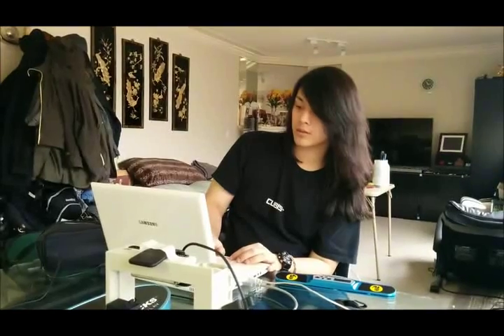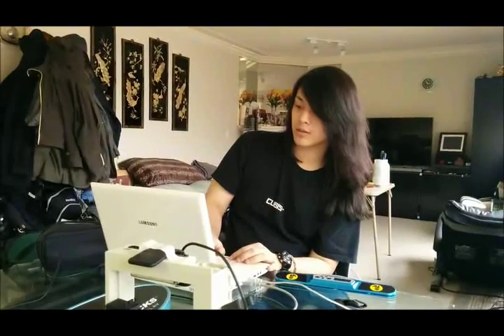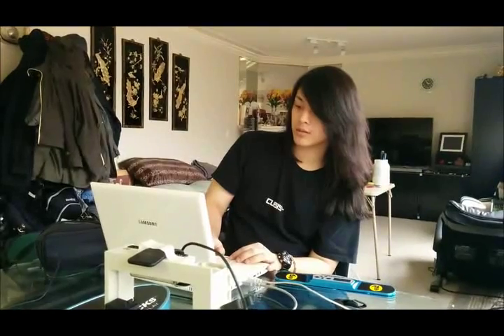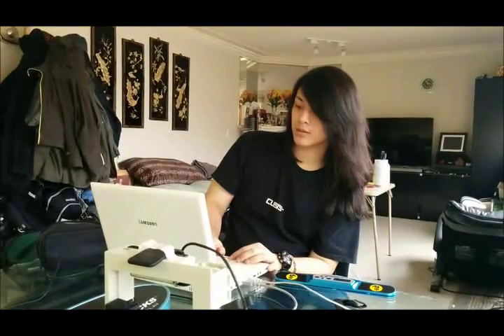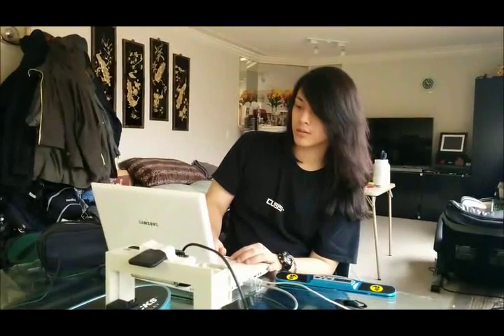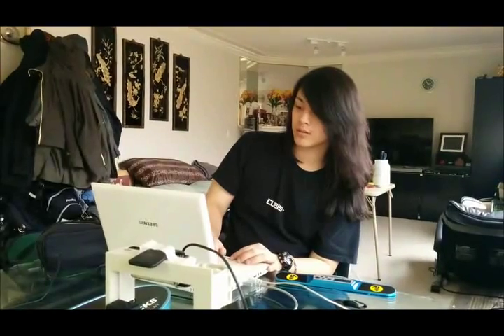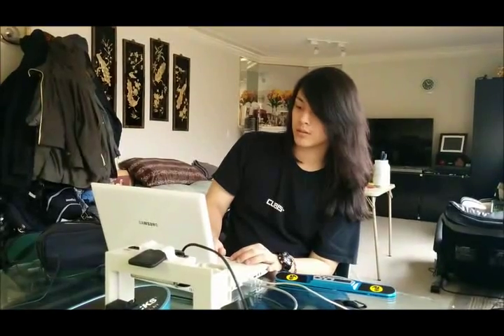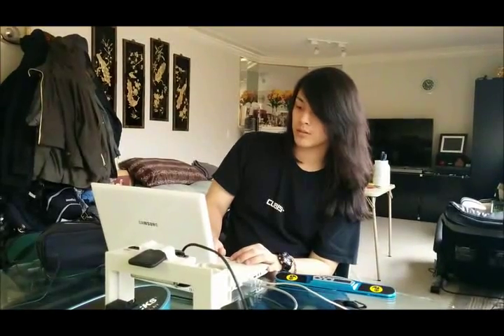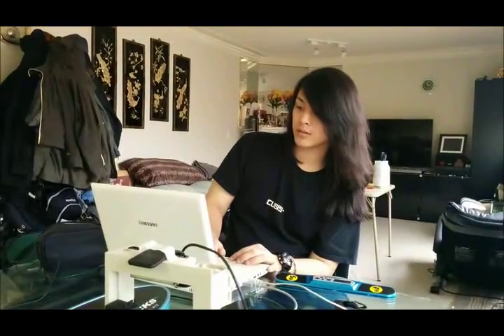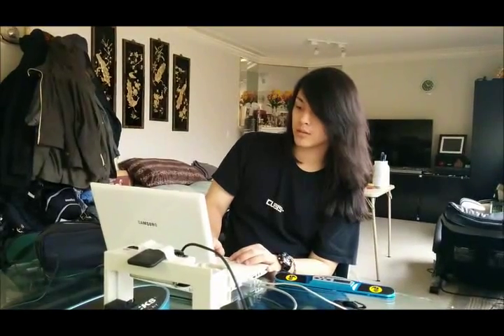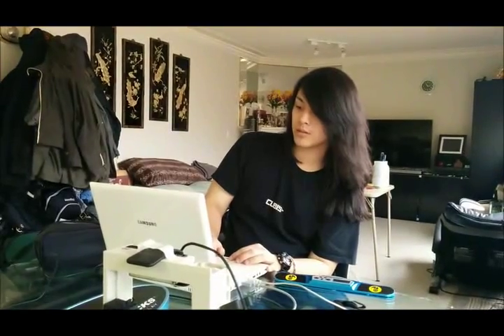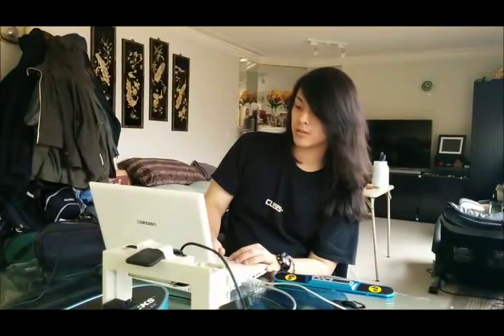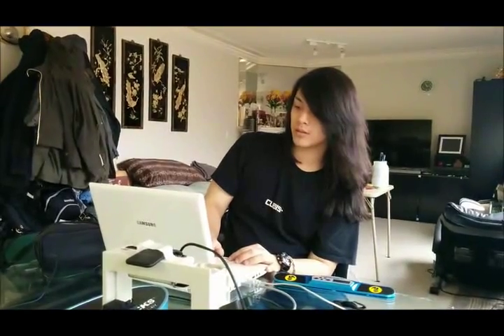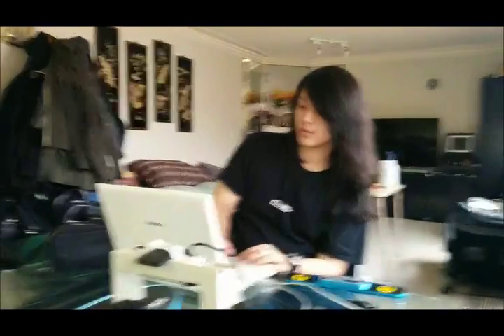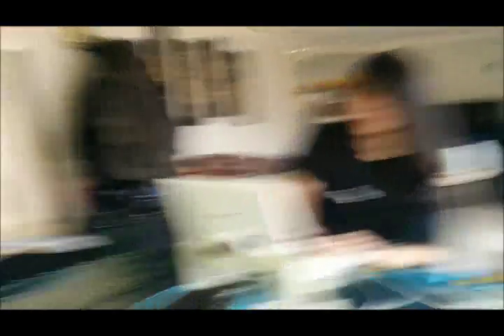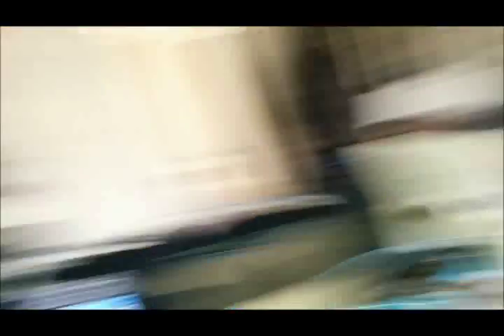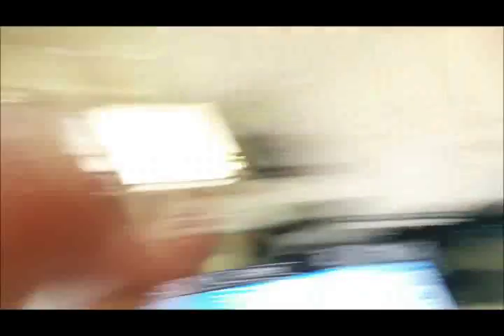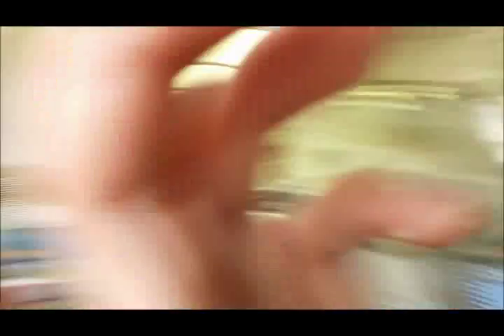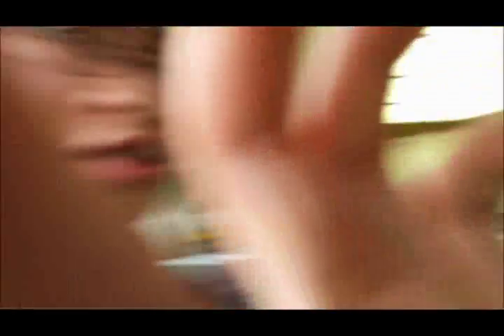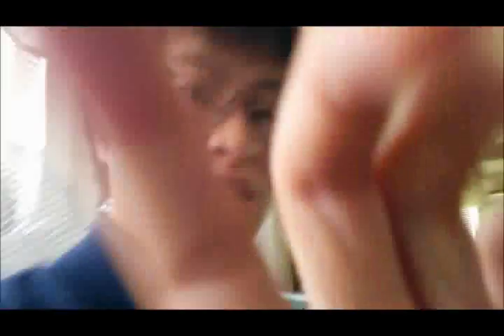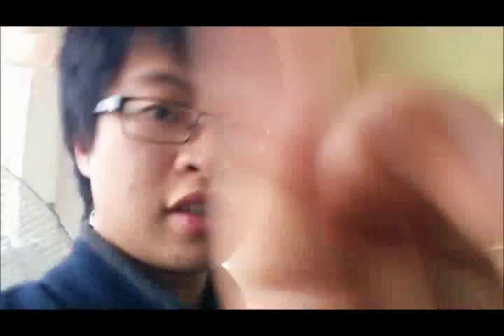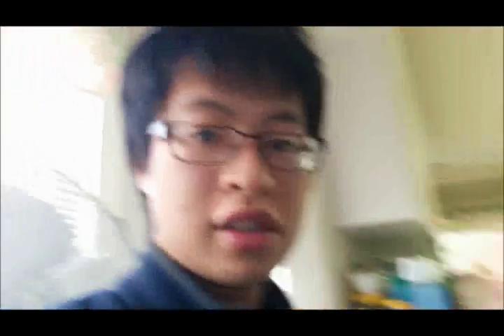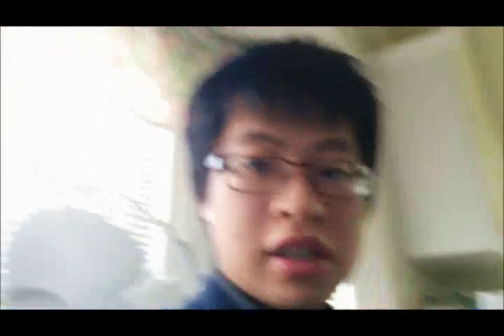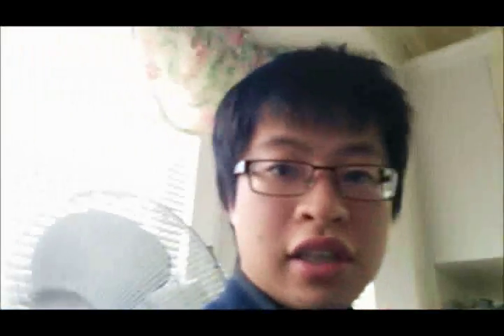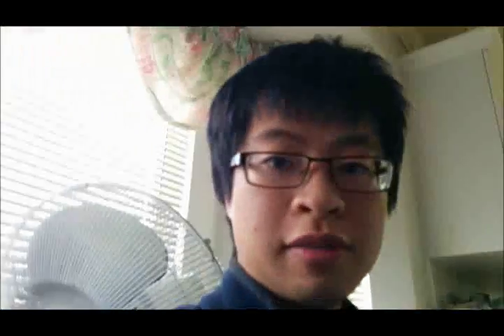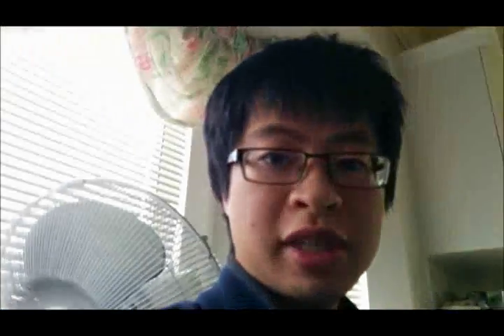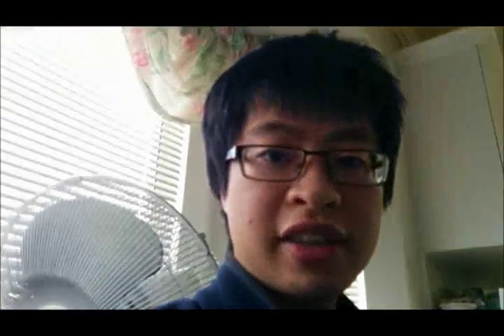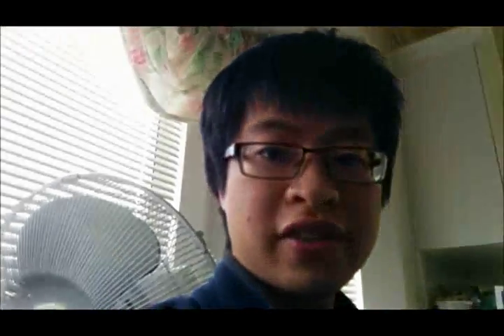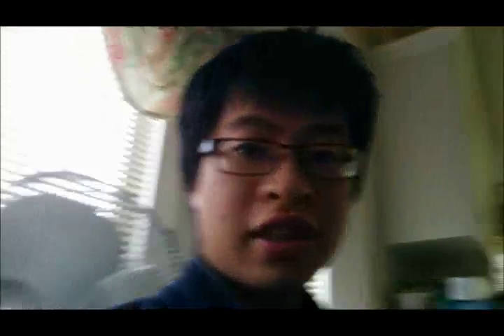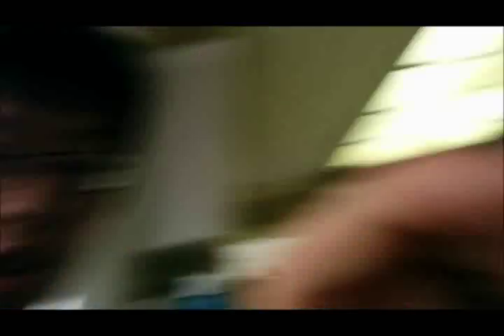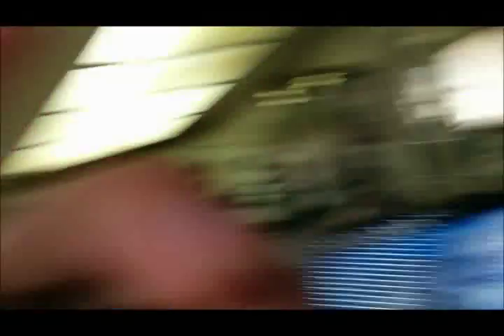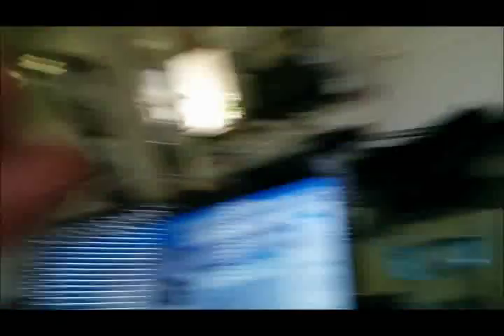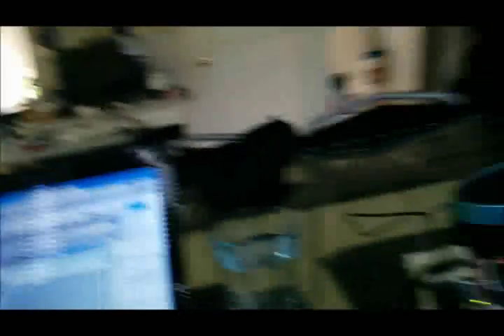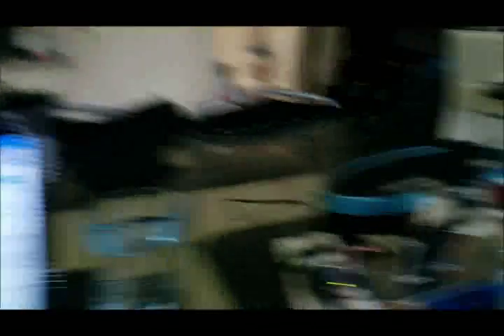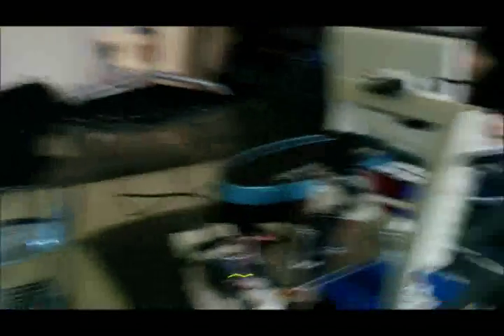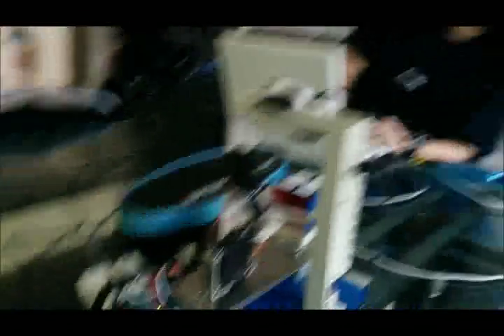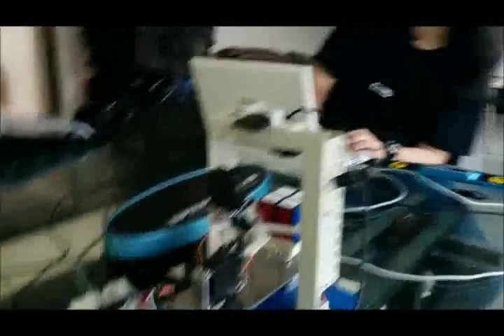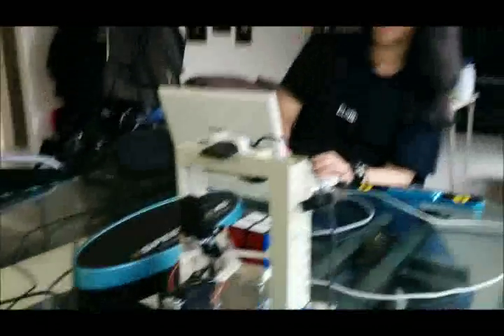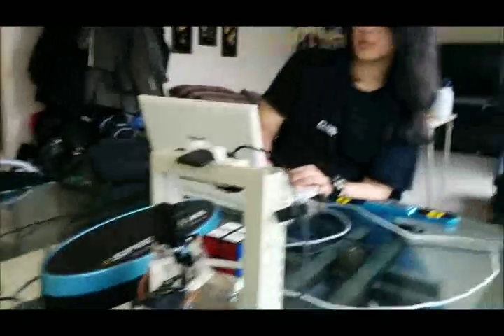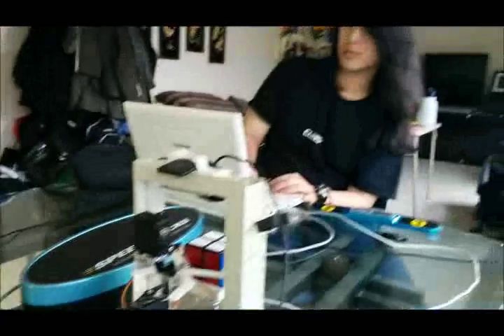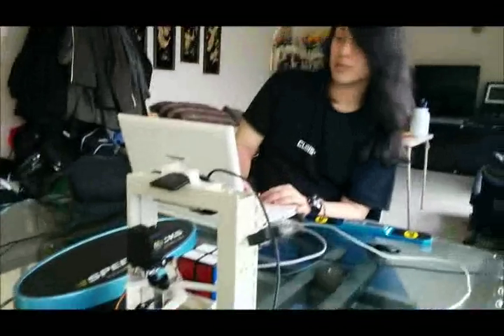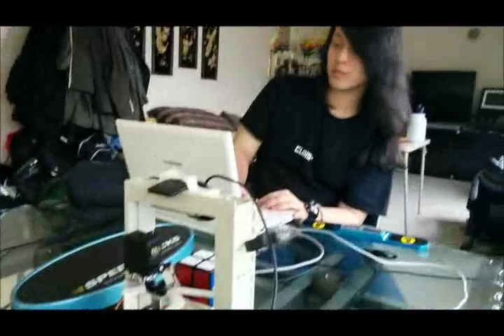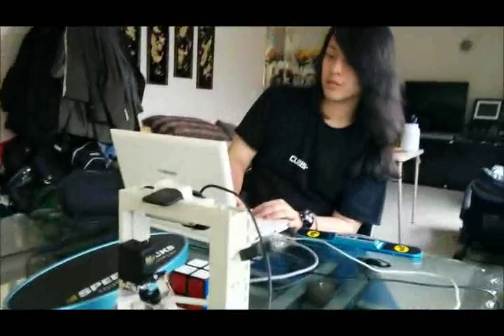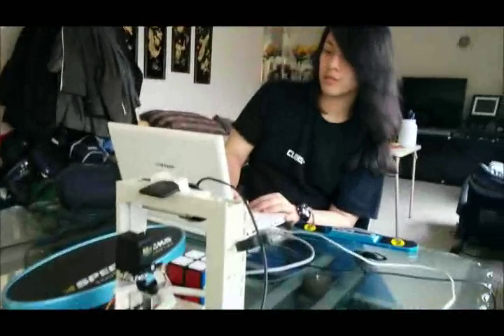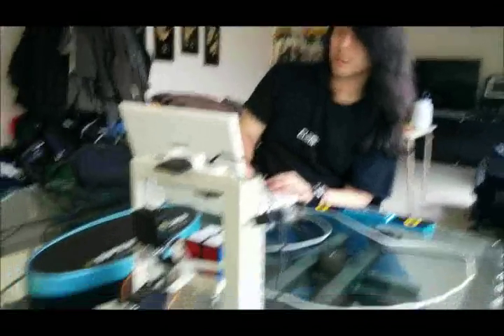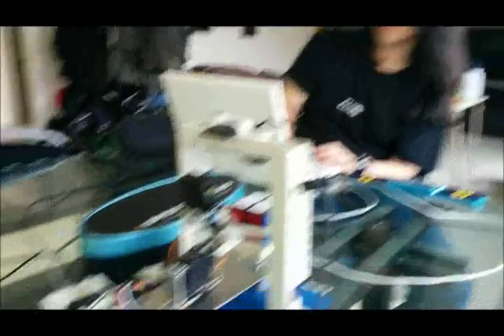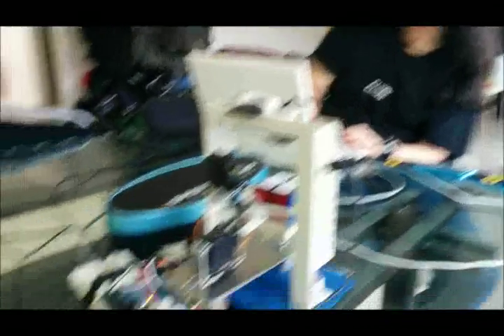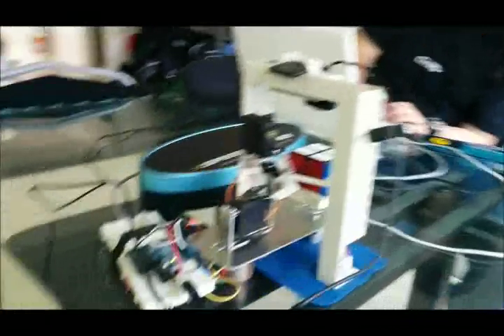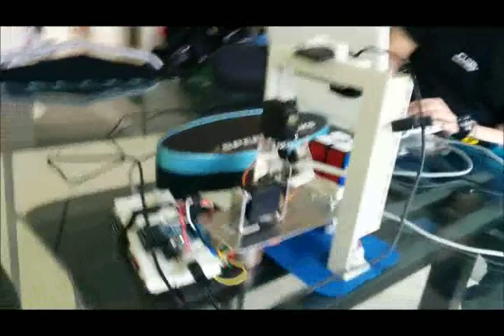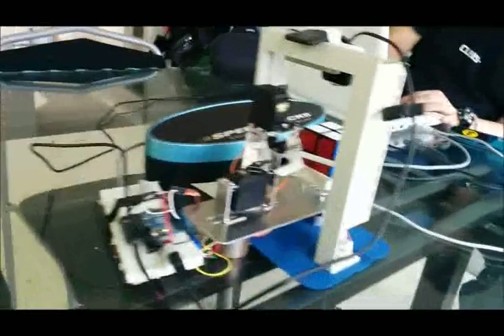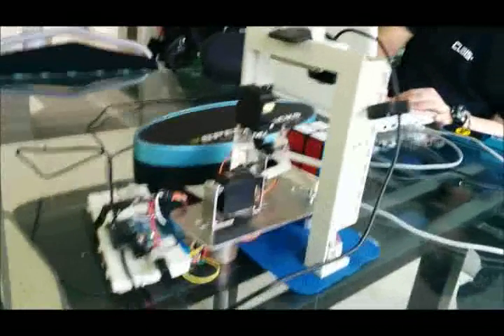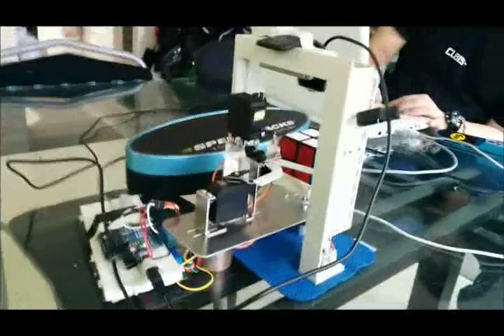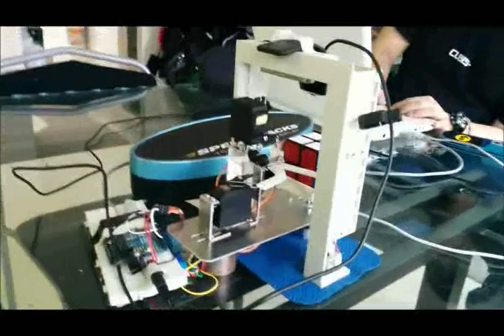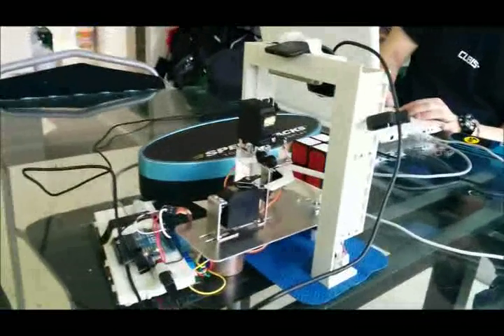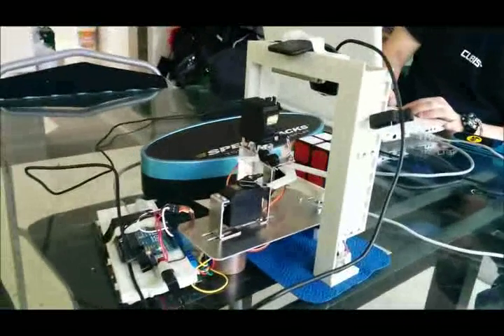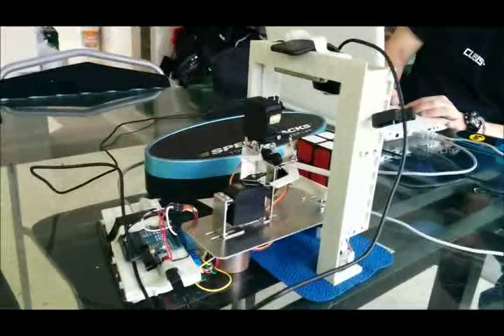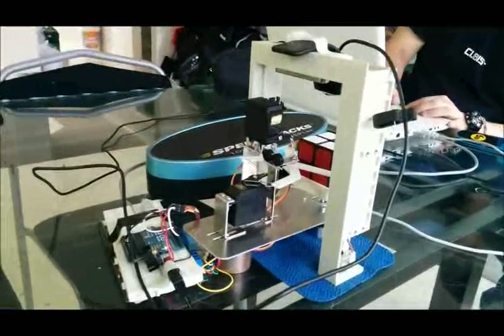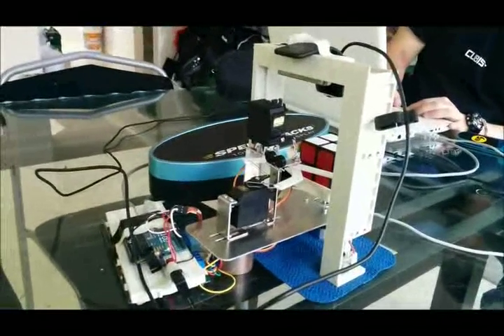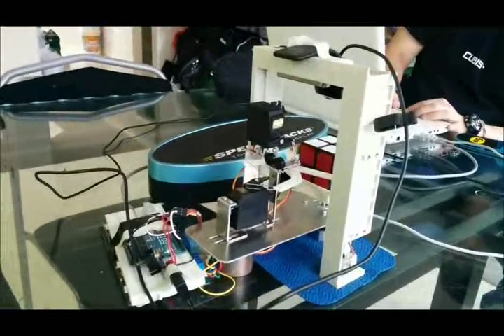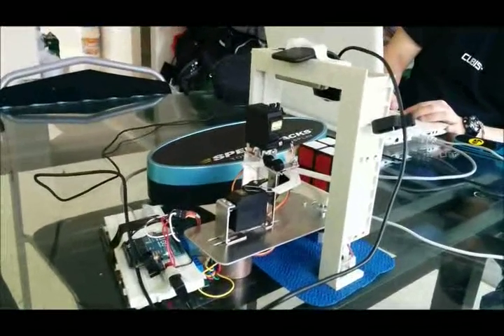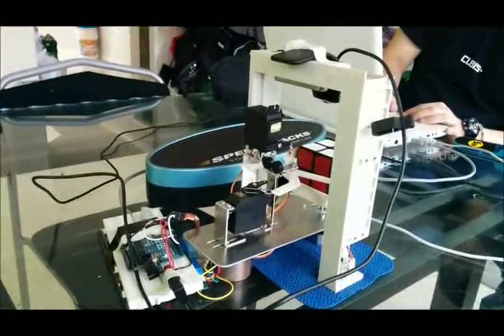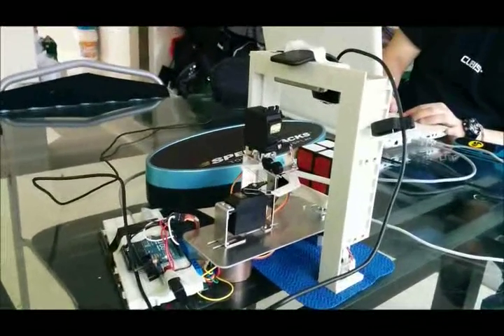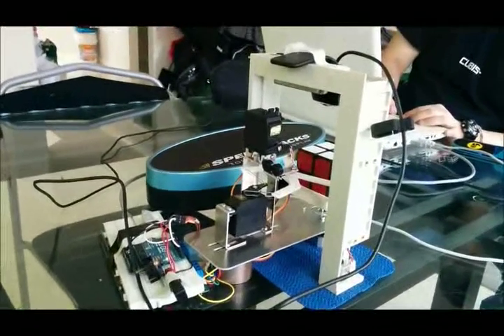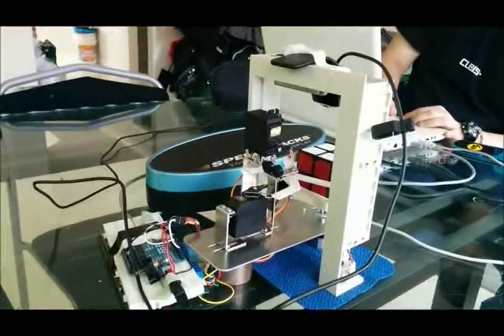That's Chris, I'm Devin, and this is our Mech423 project.